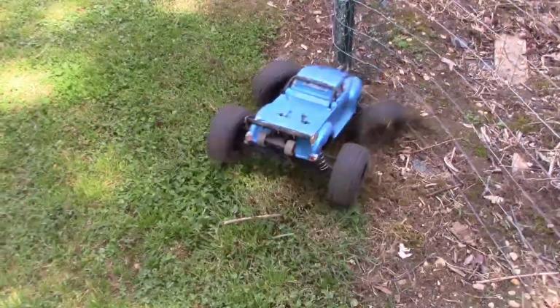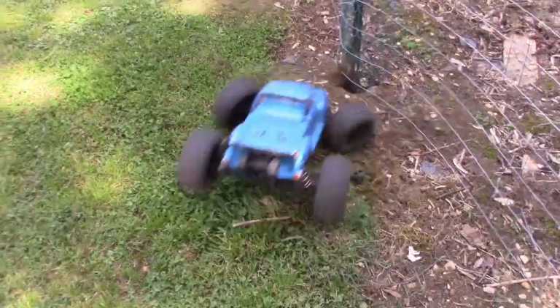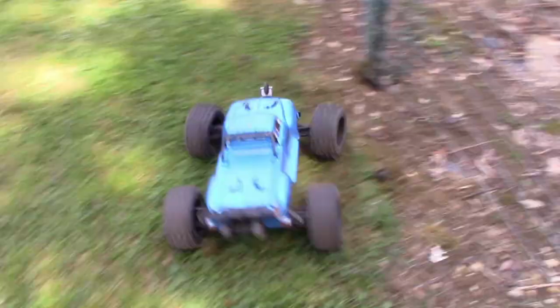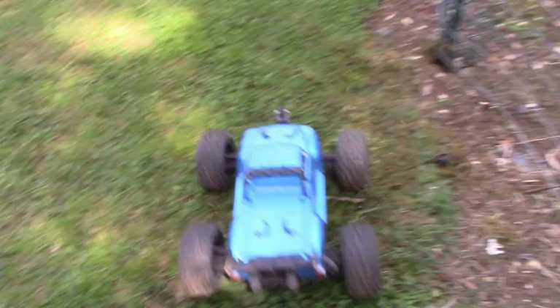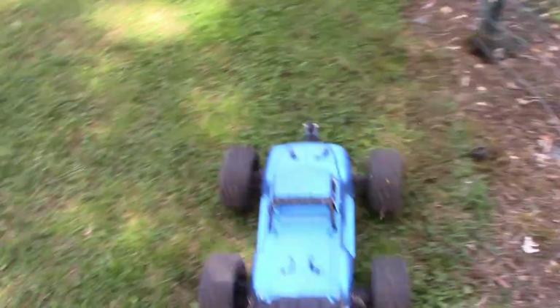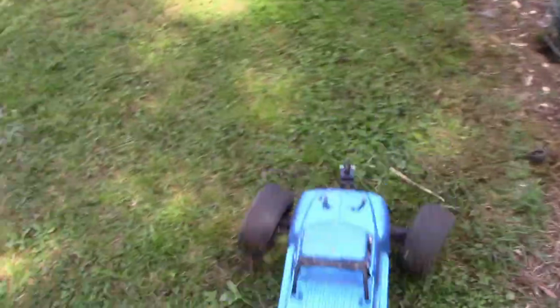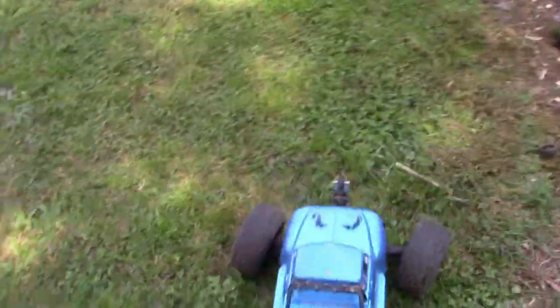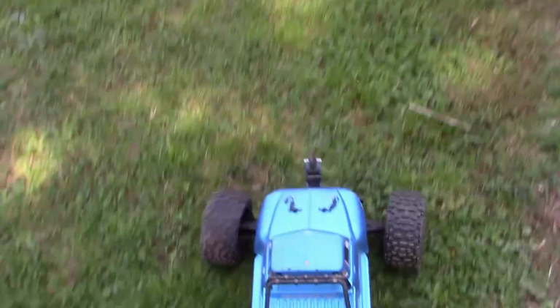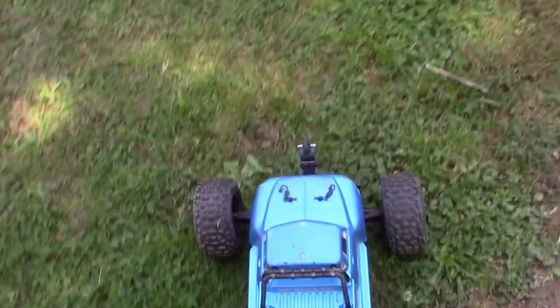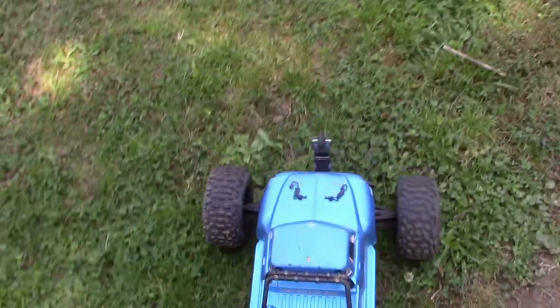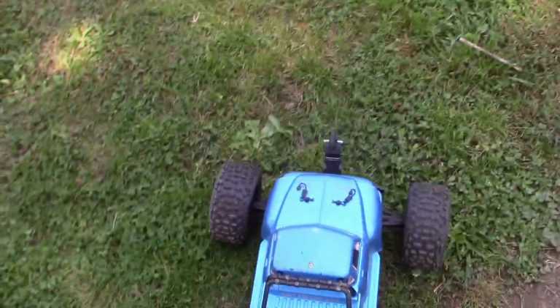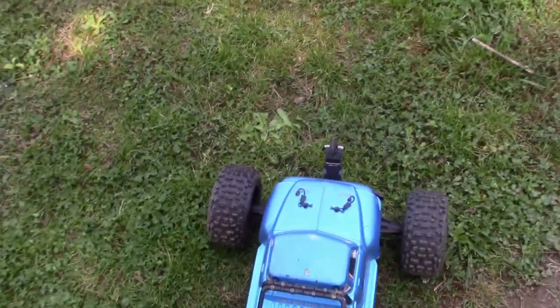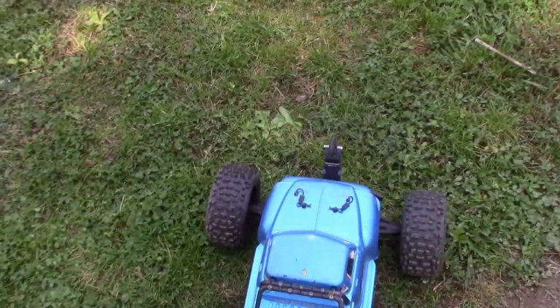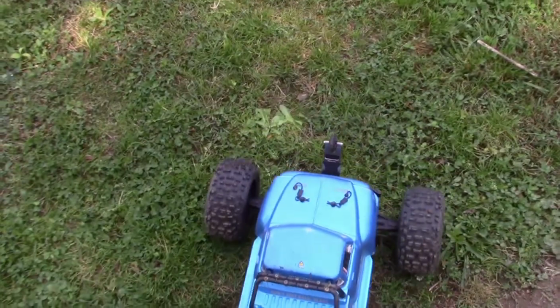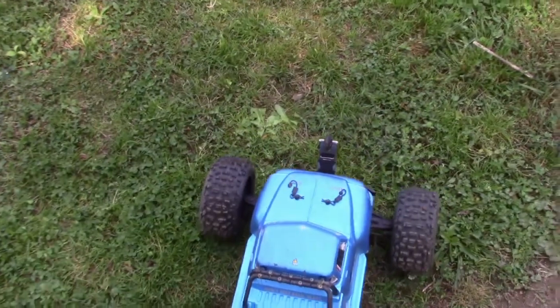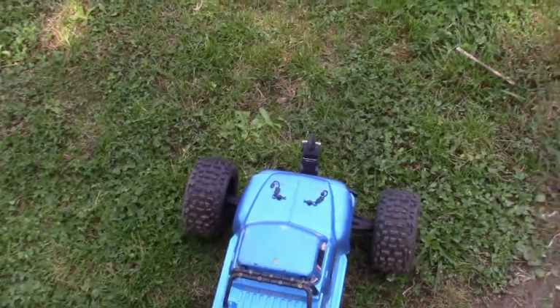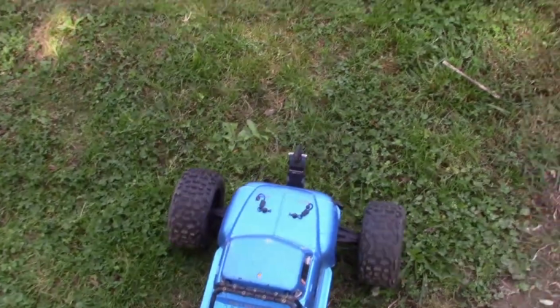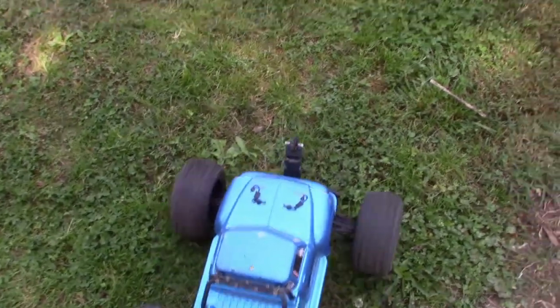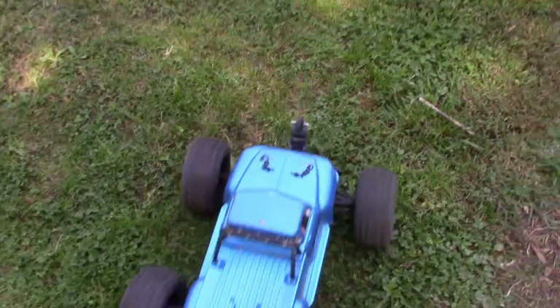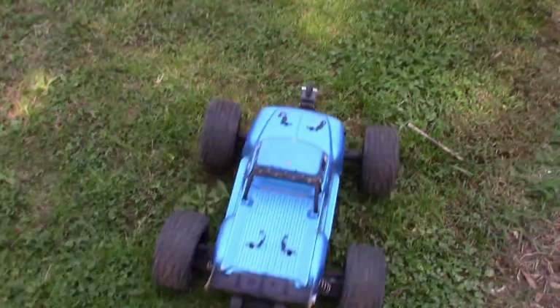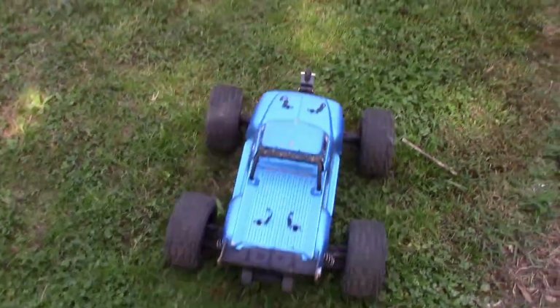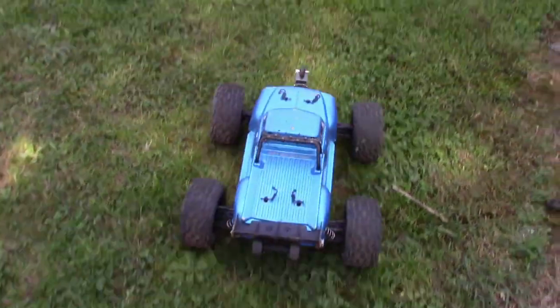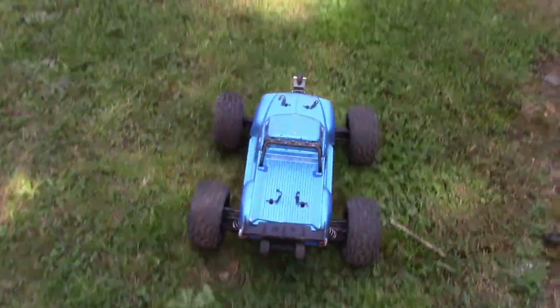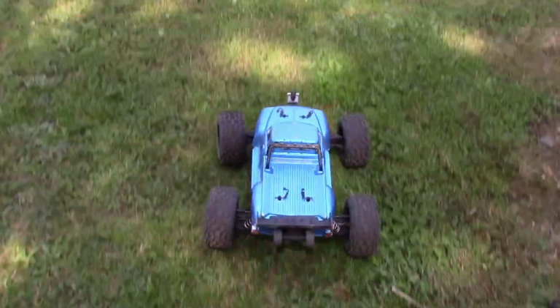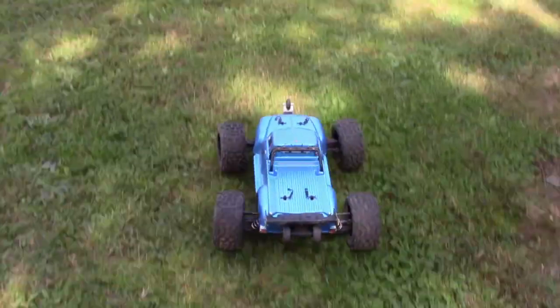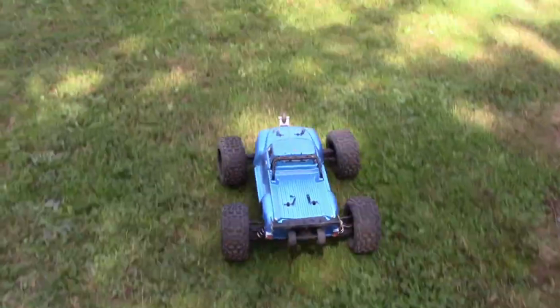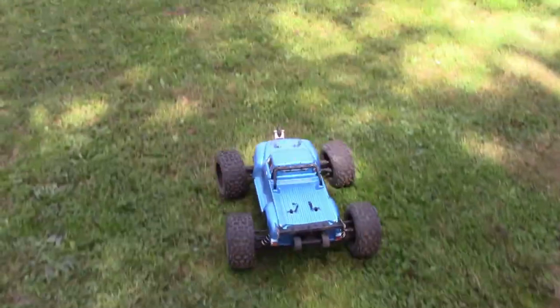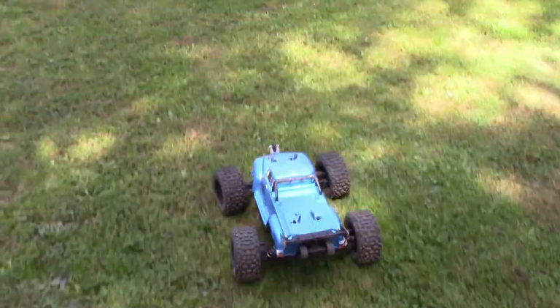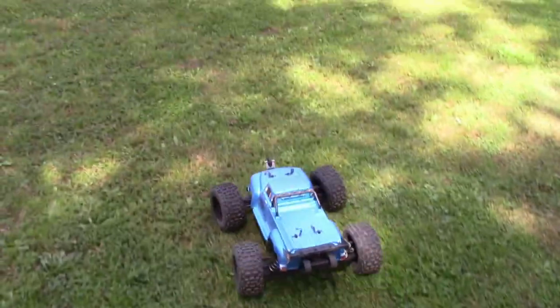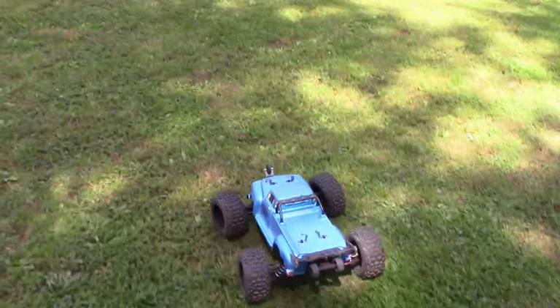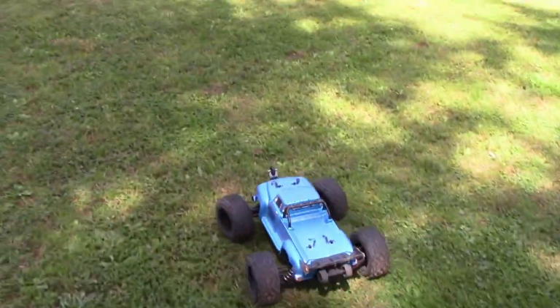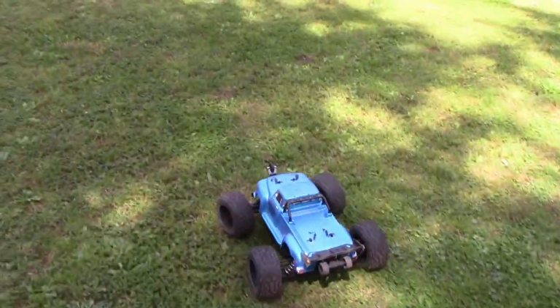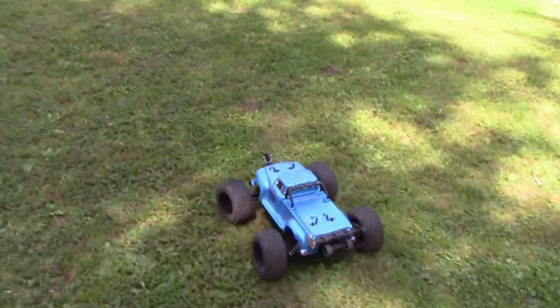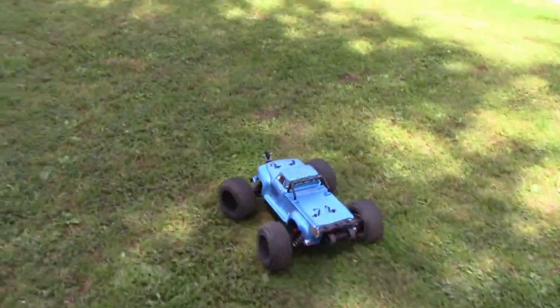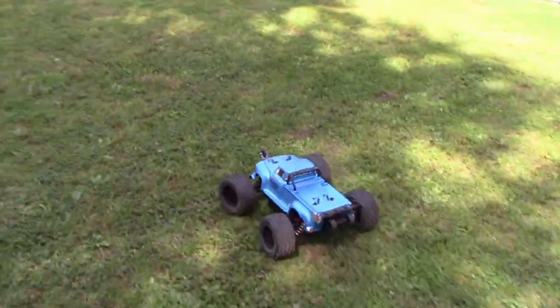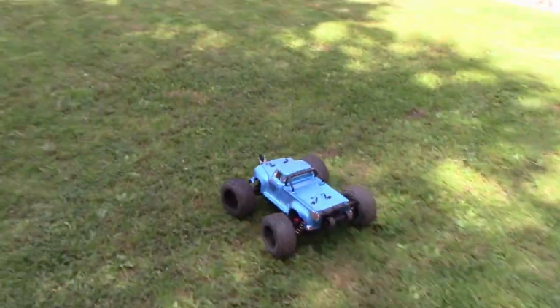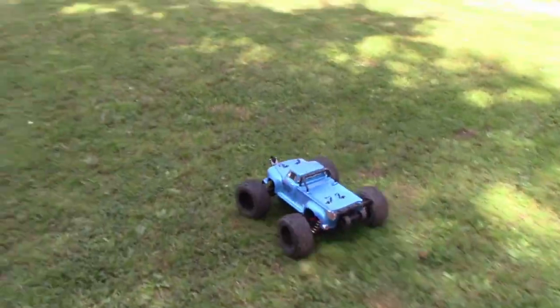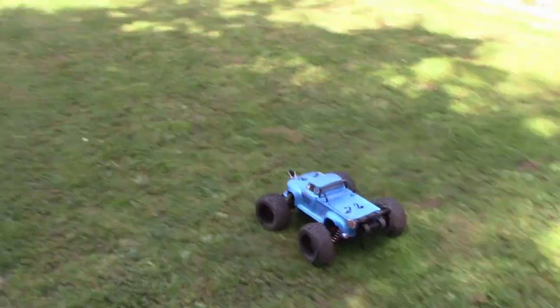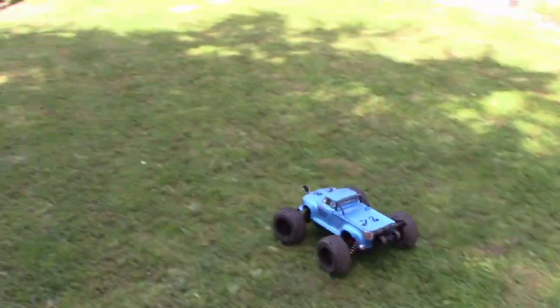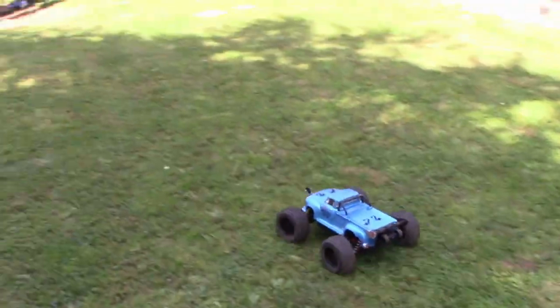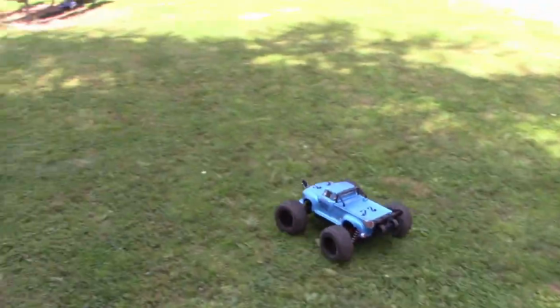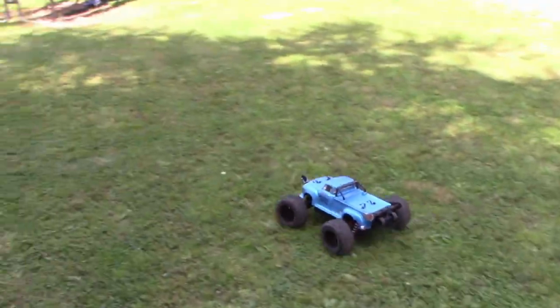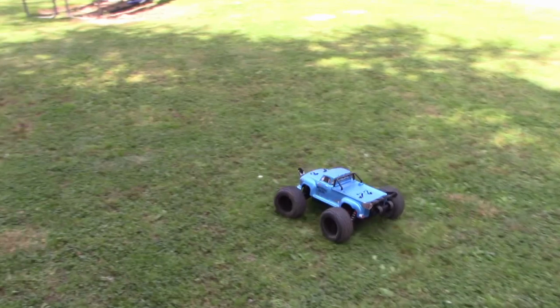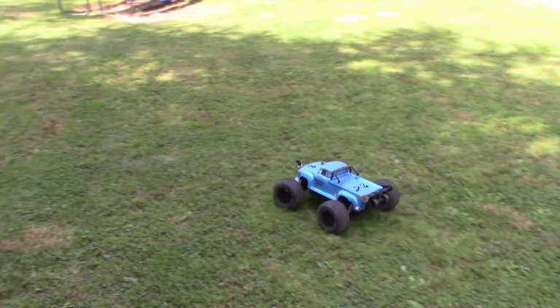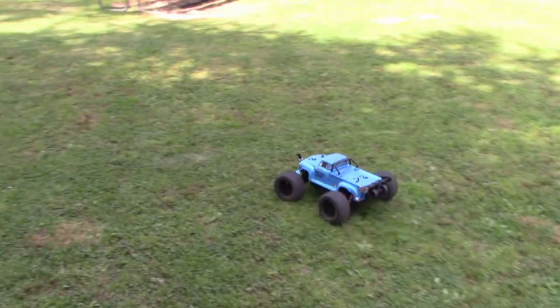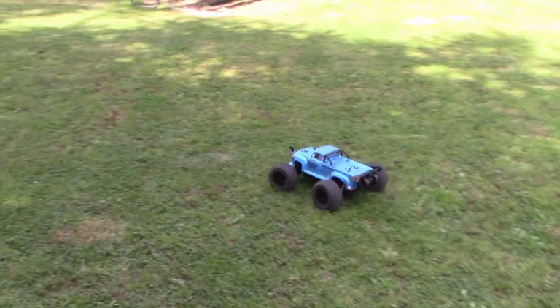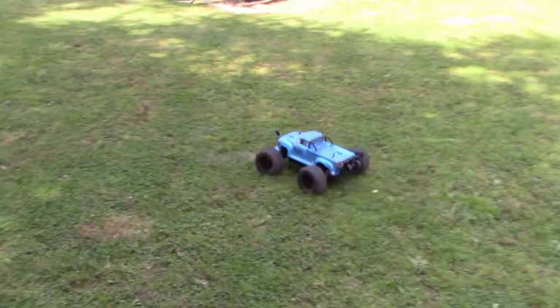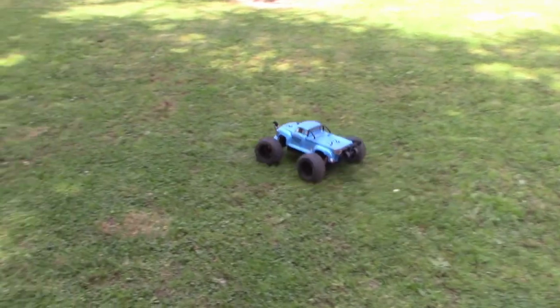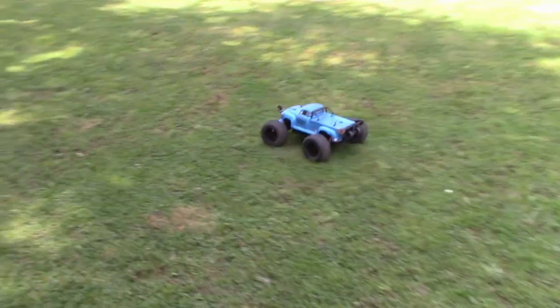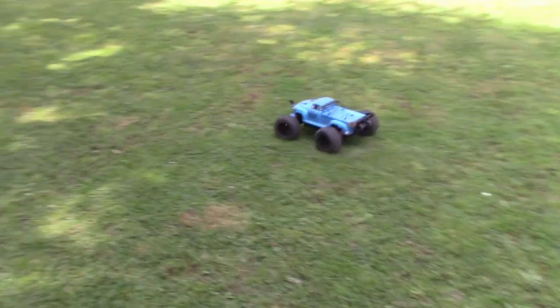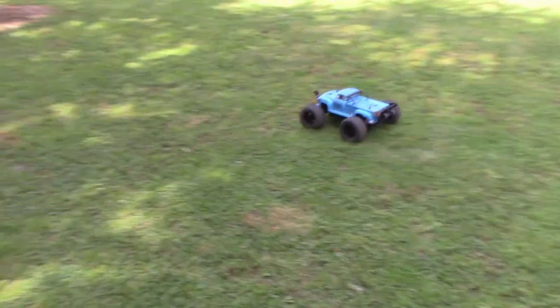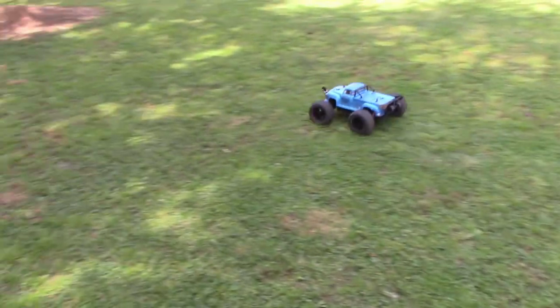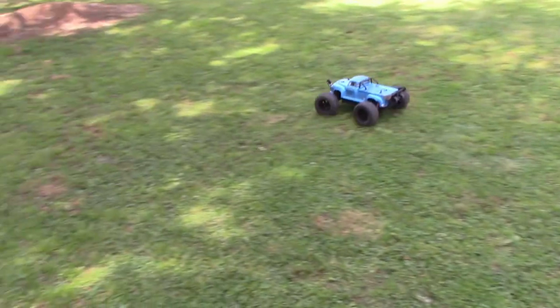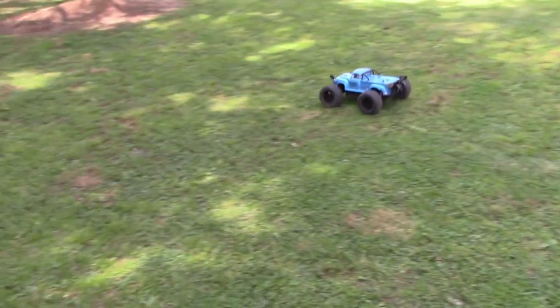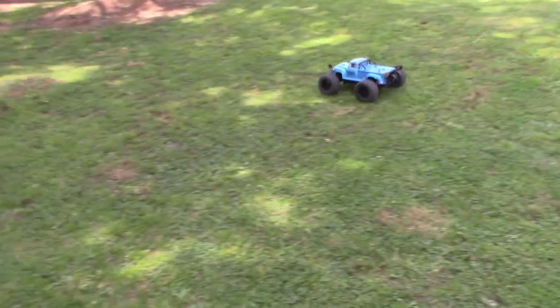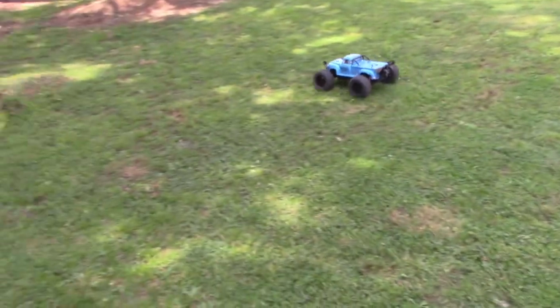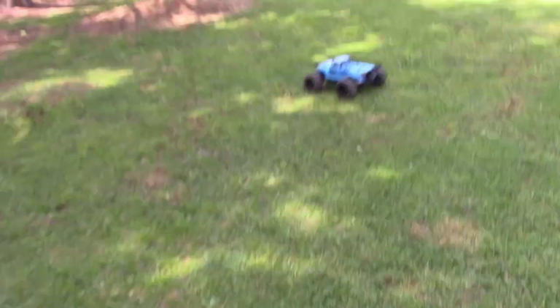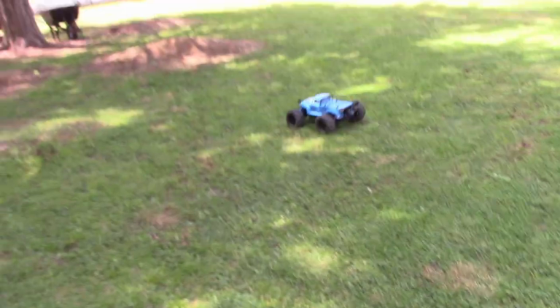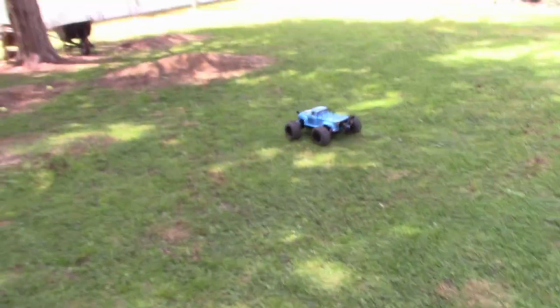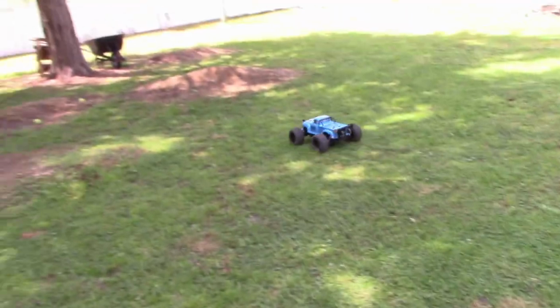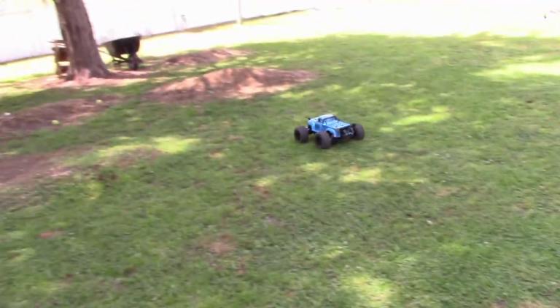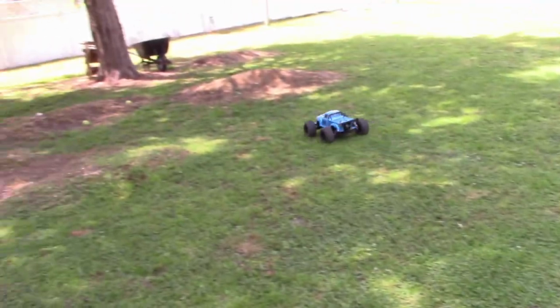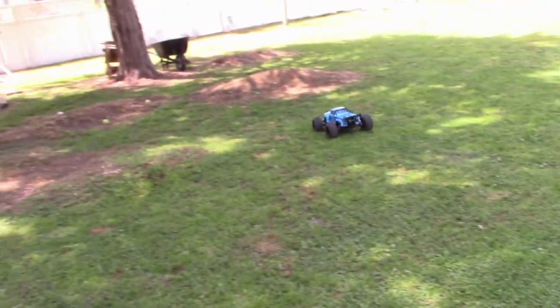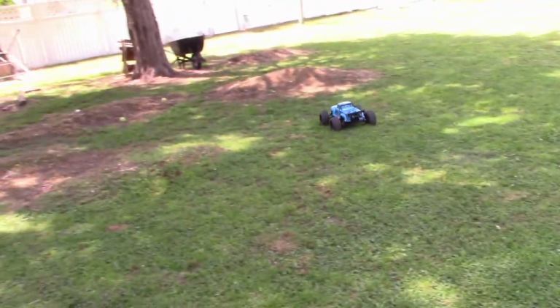It landed on the nose — I'm sure you'll see that in the video. And again, the wheelie bar worked. The wheelie bar confirmed!